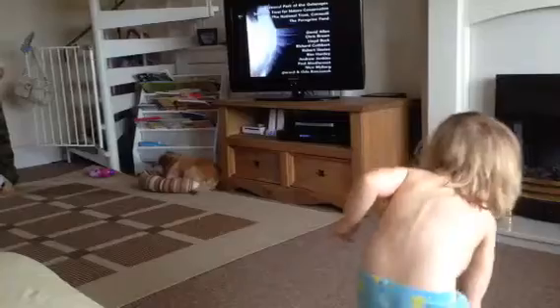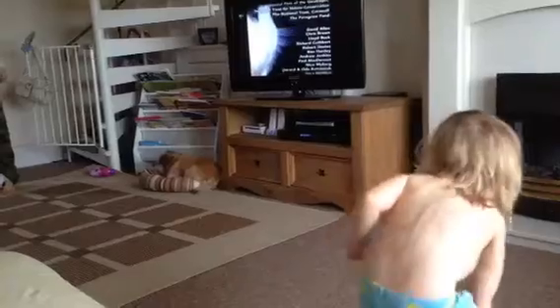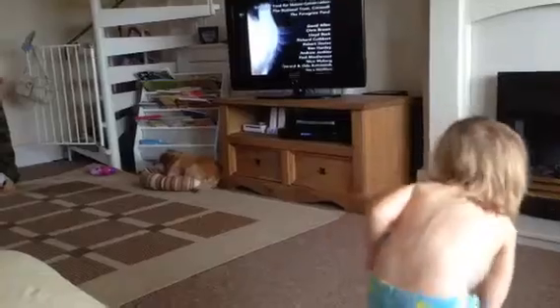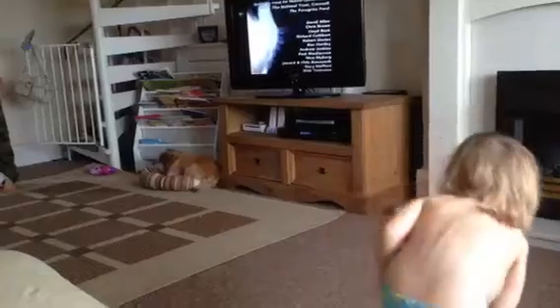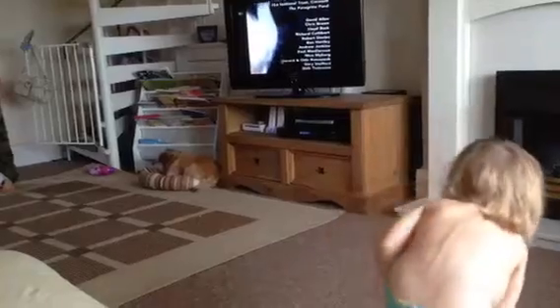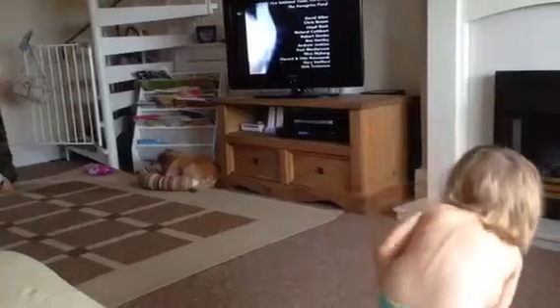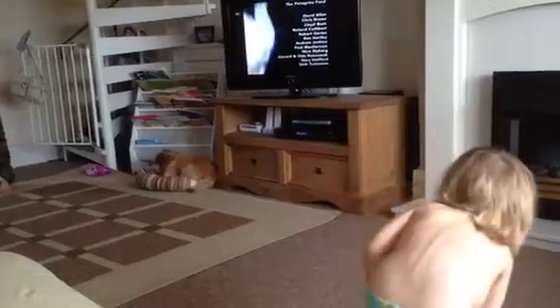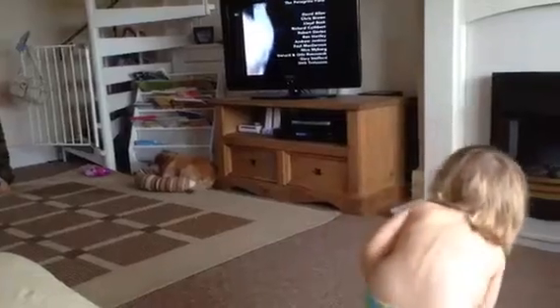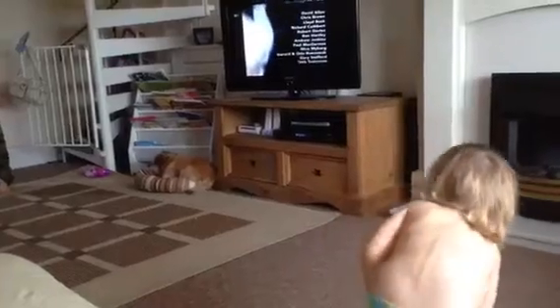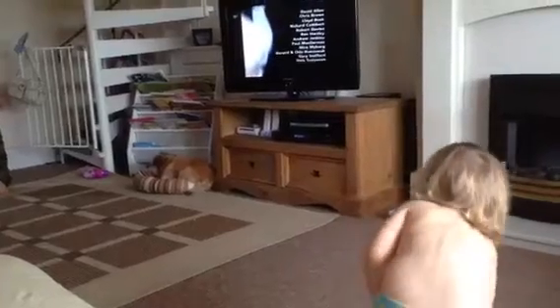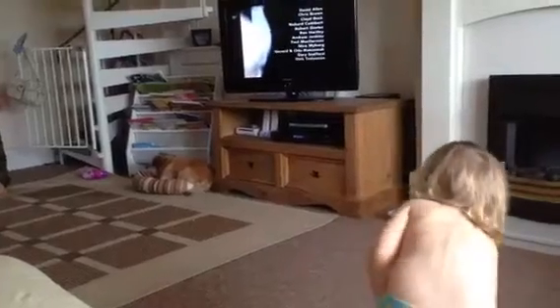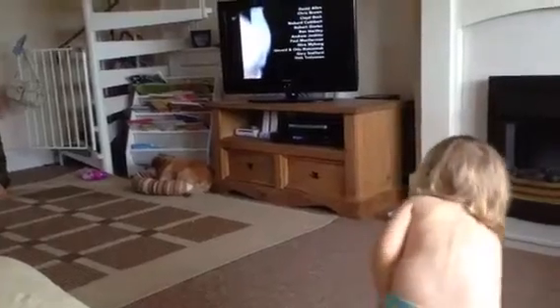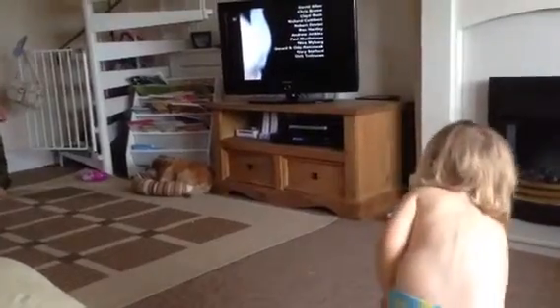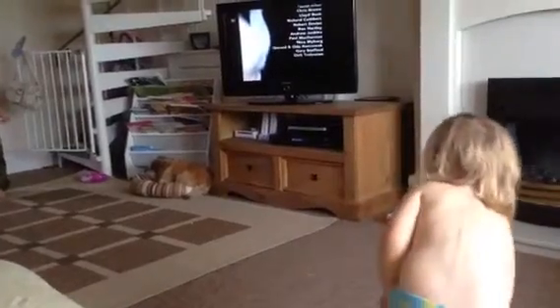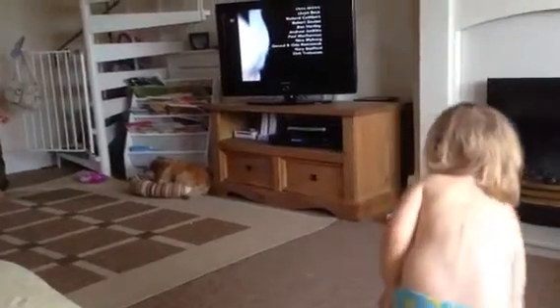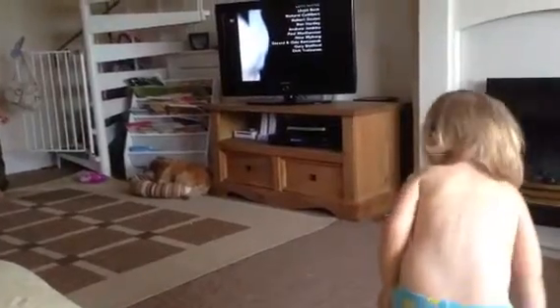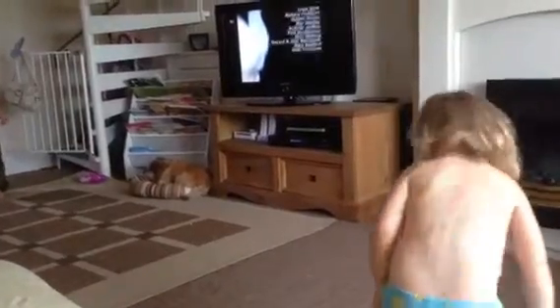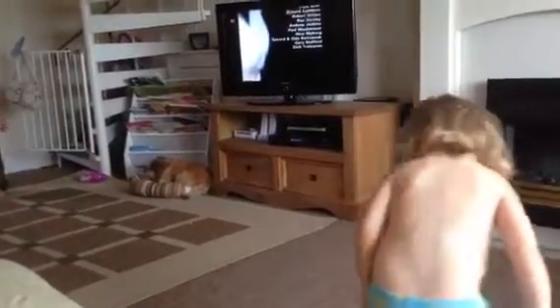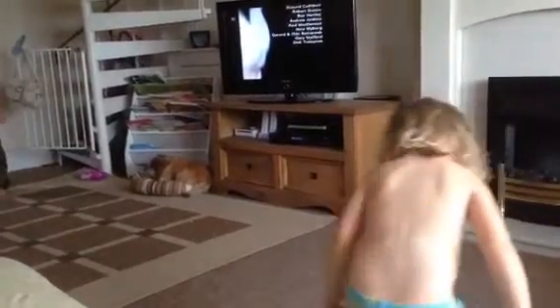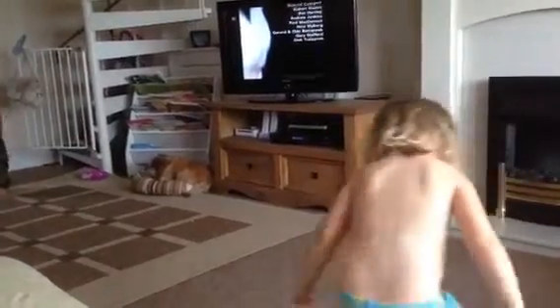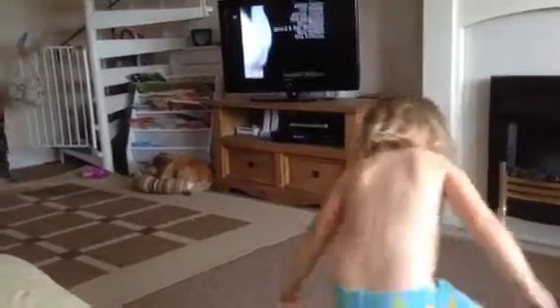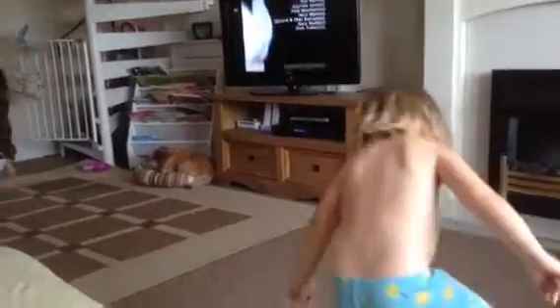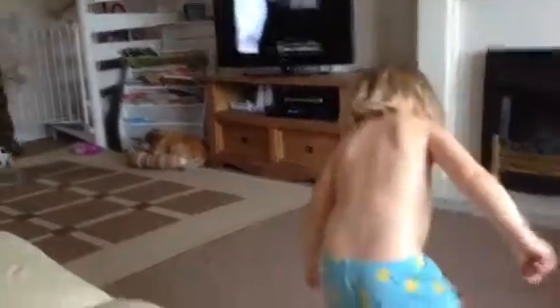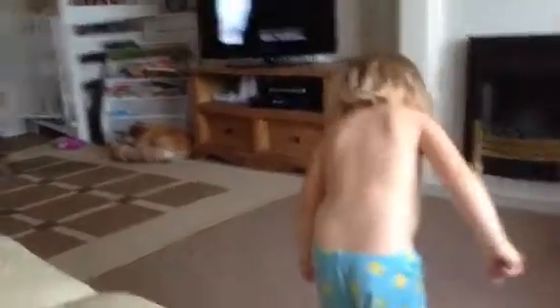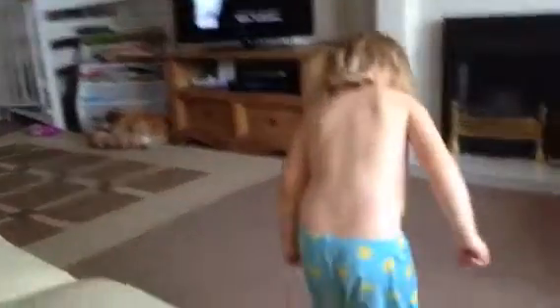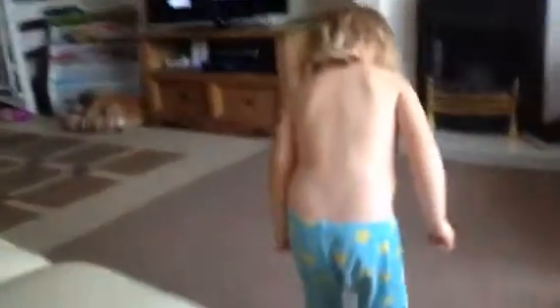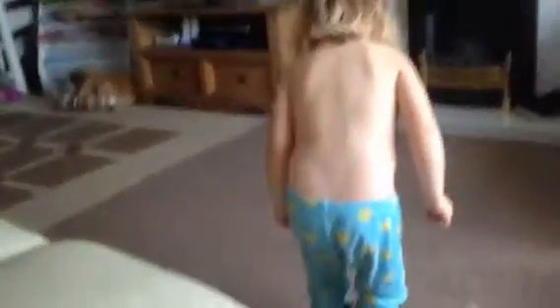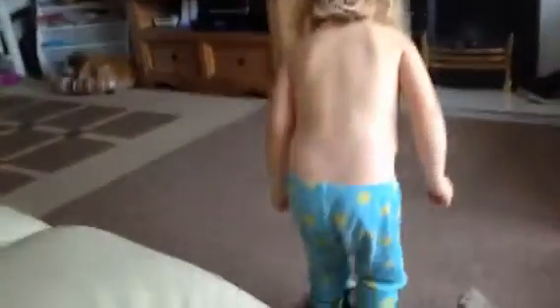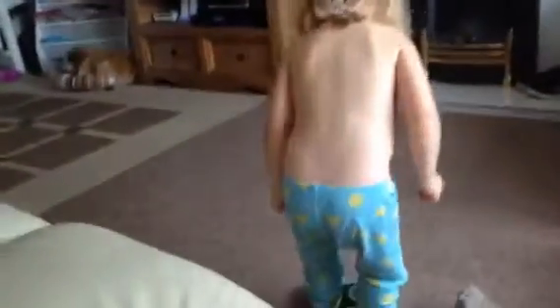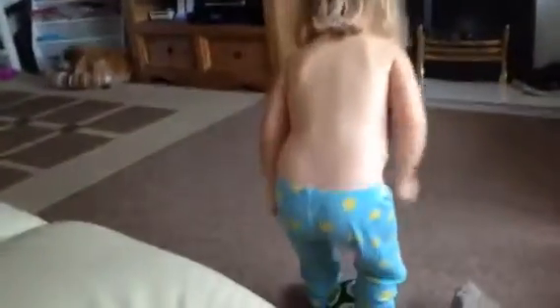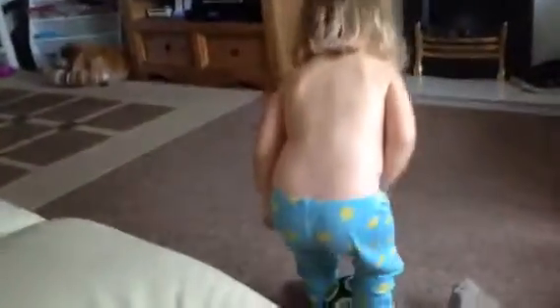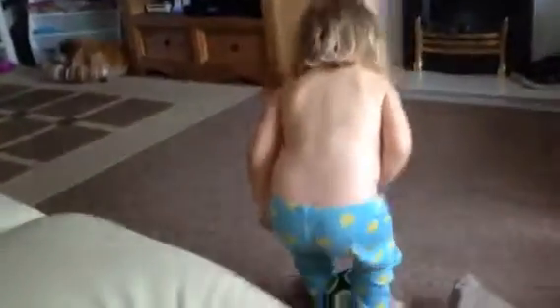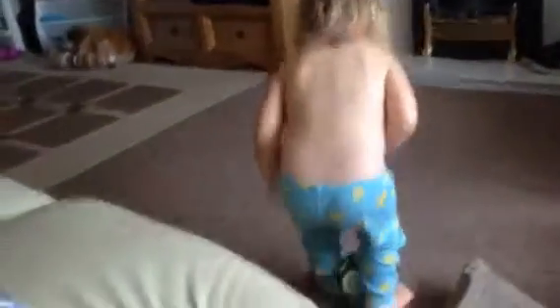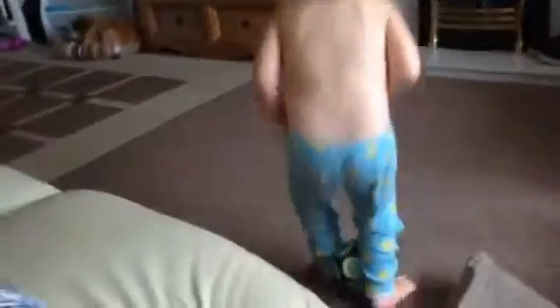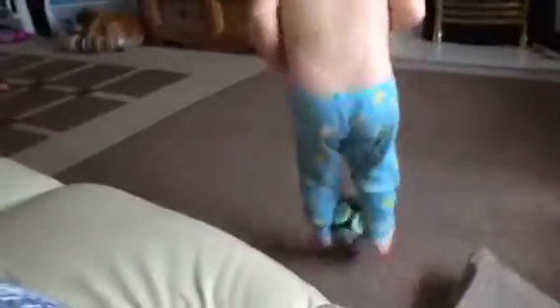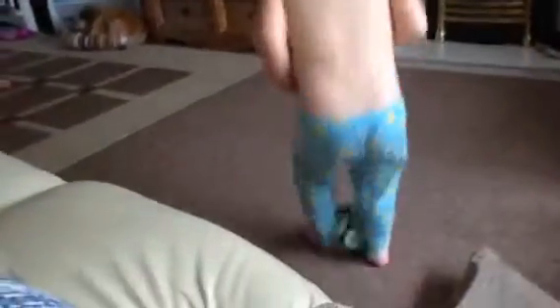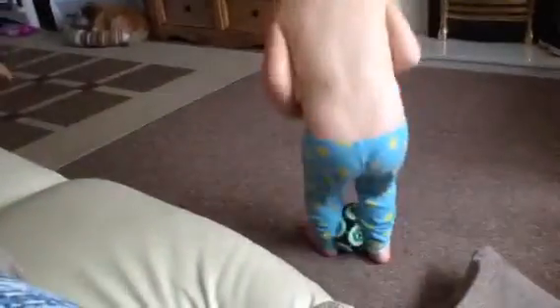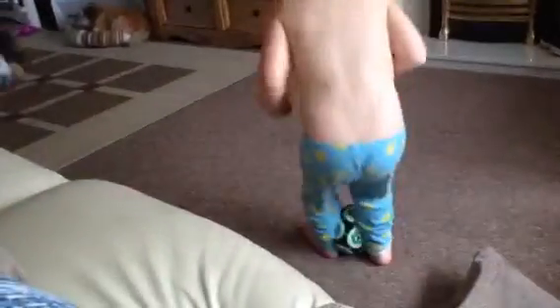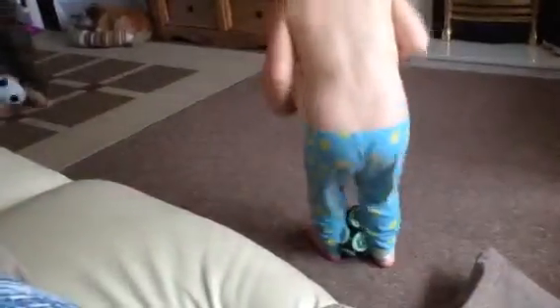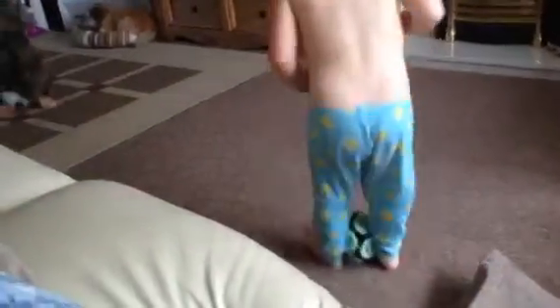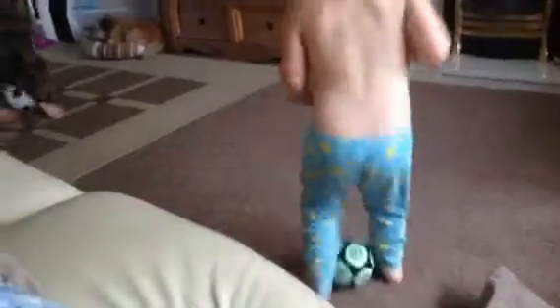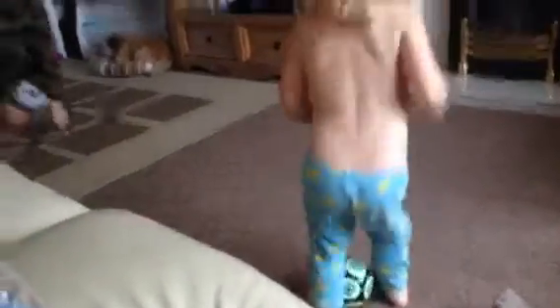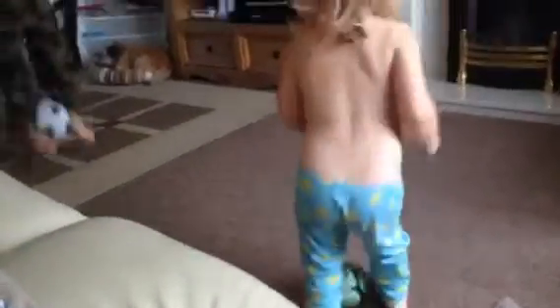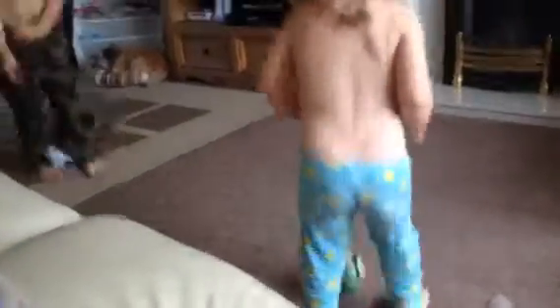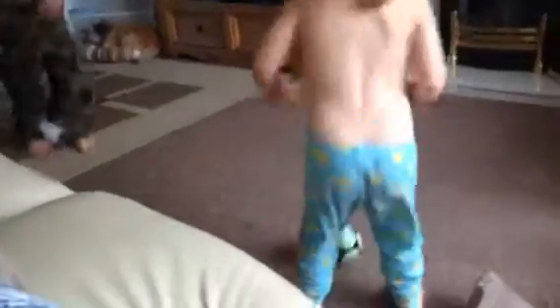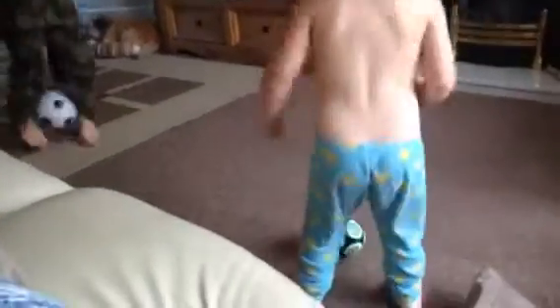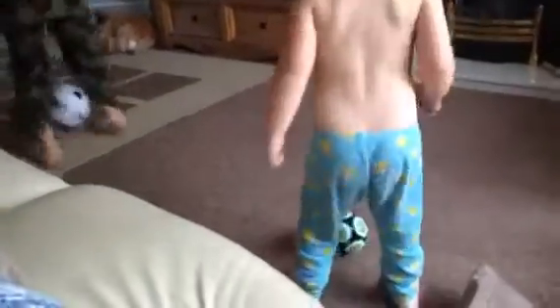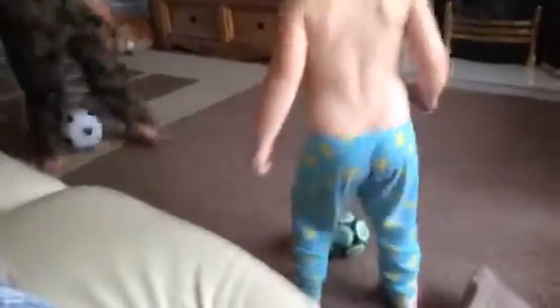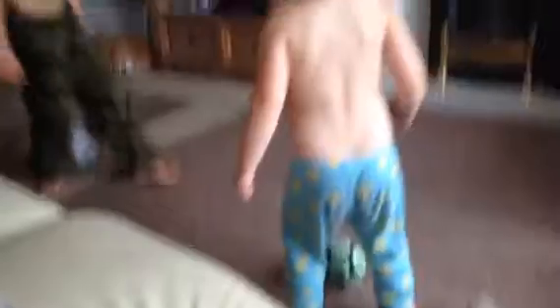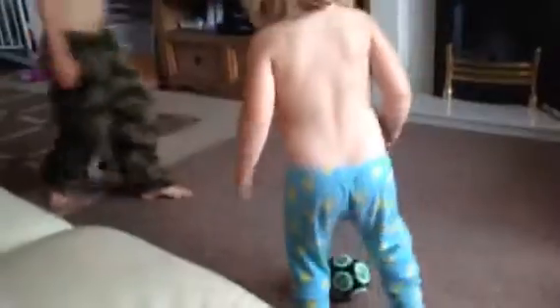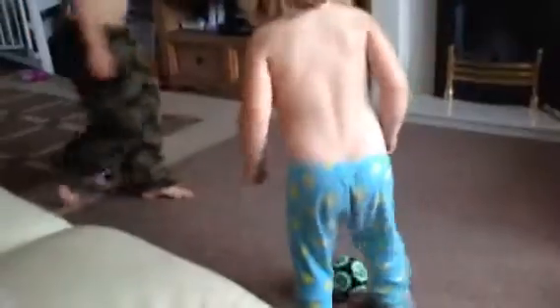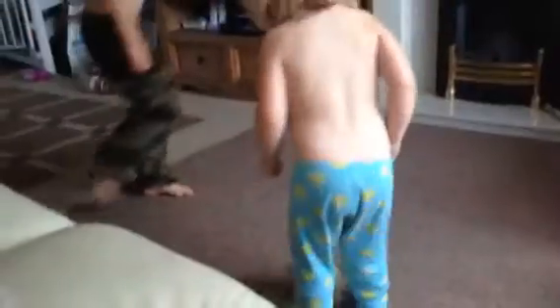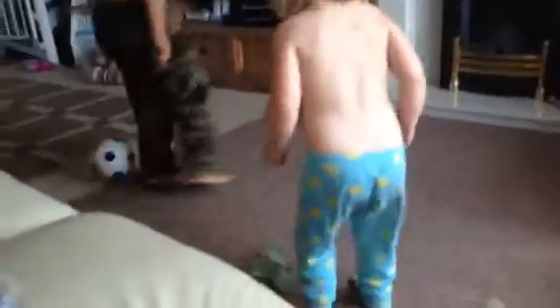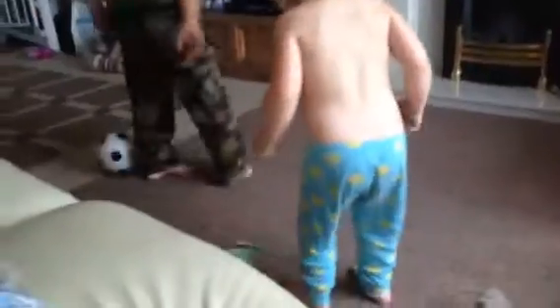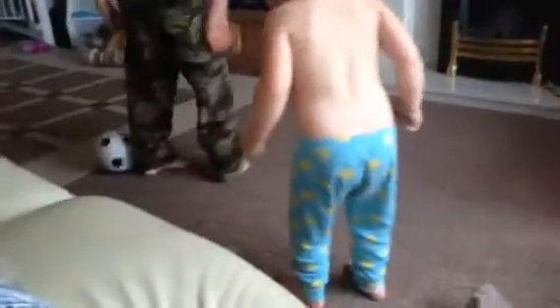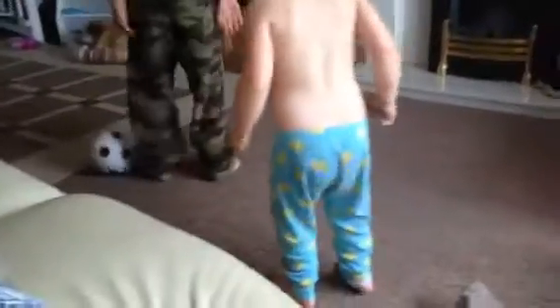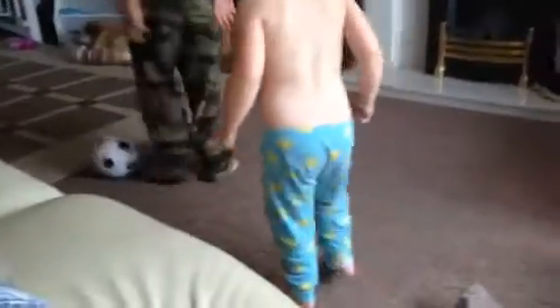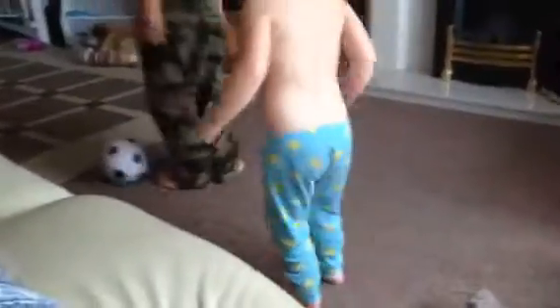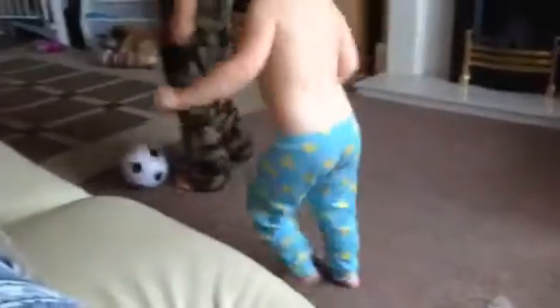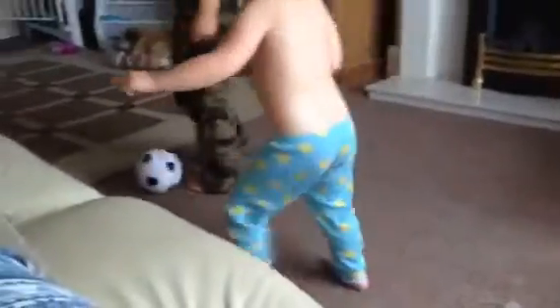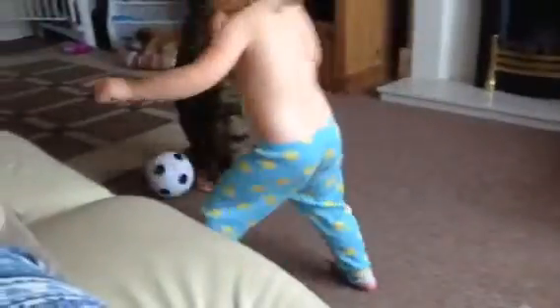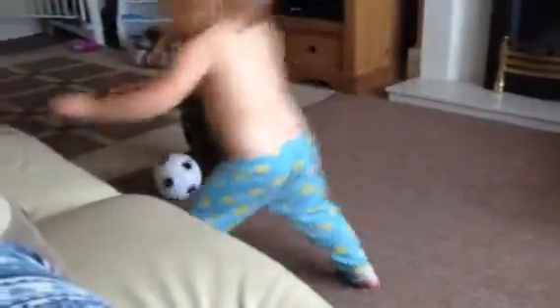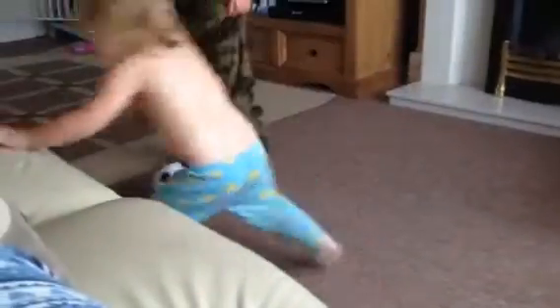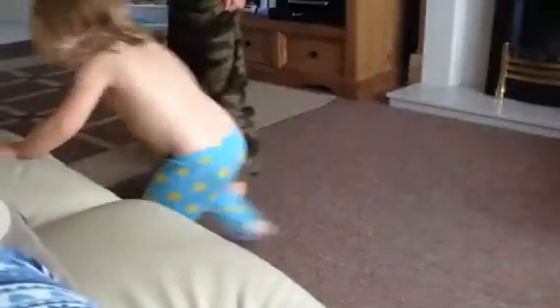Okay, now put it in the middle of your legs and jump. Yeah, good go.